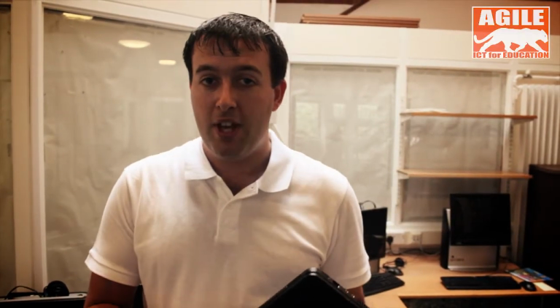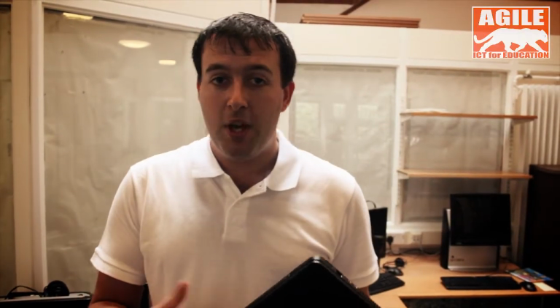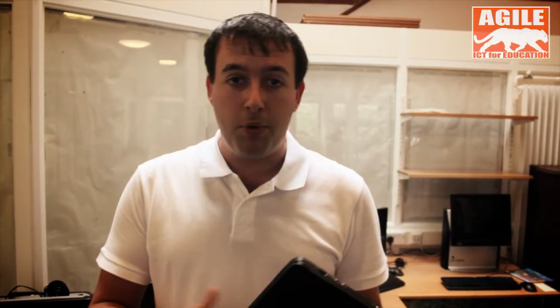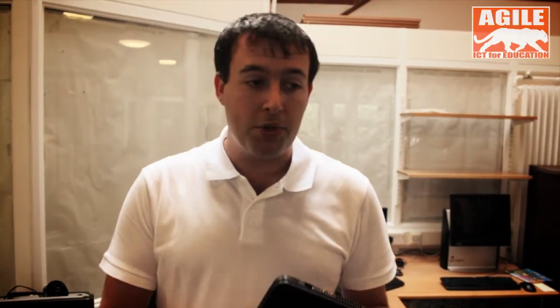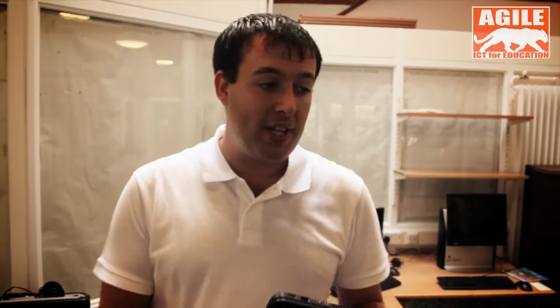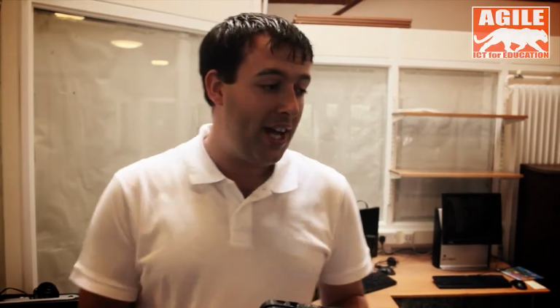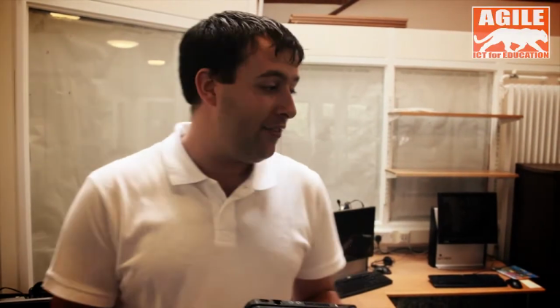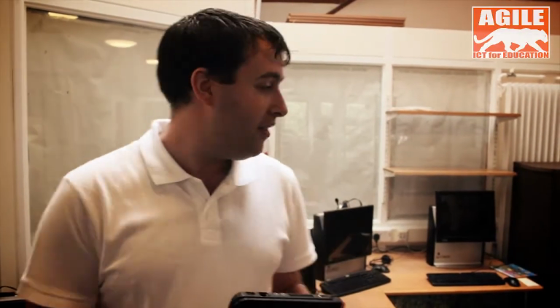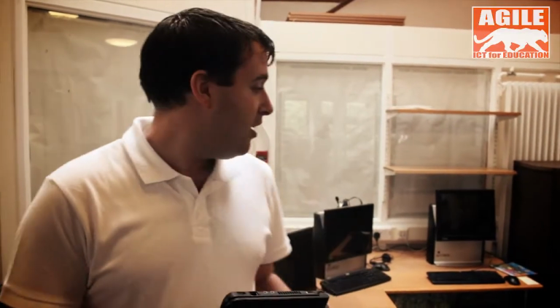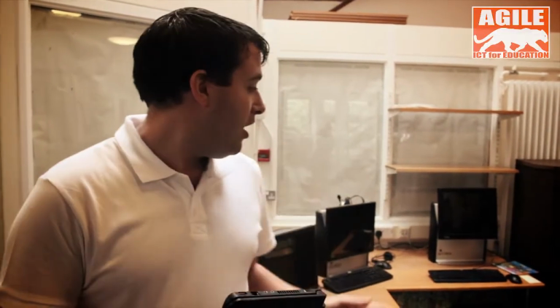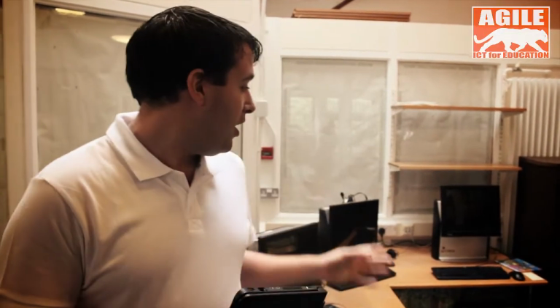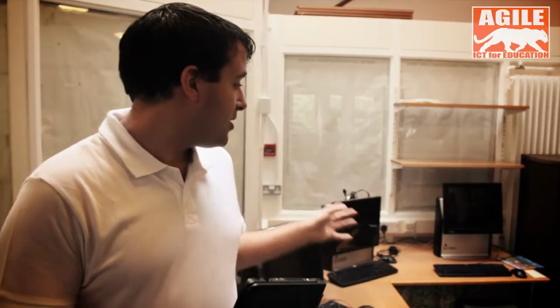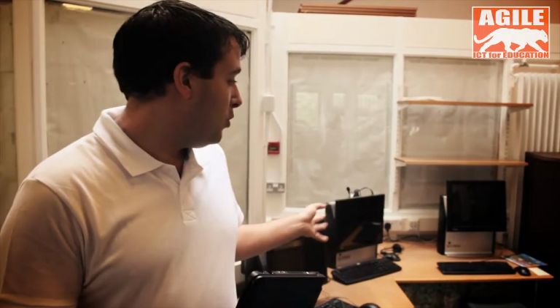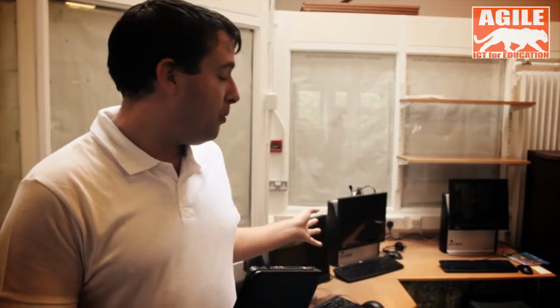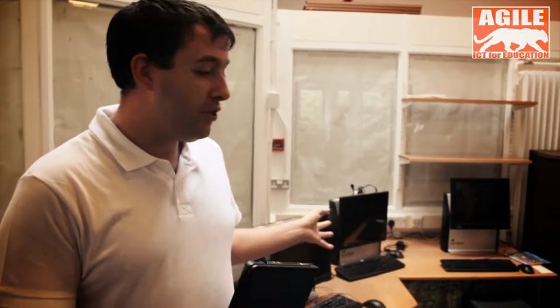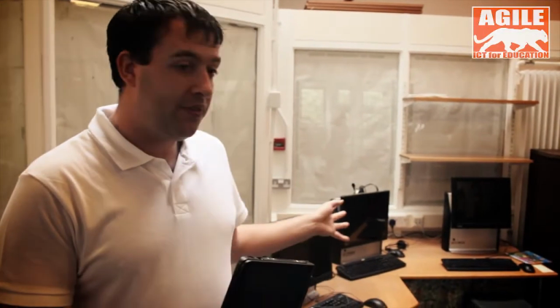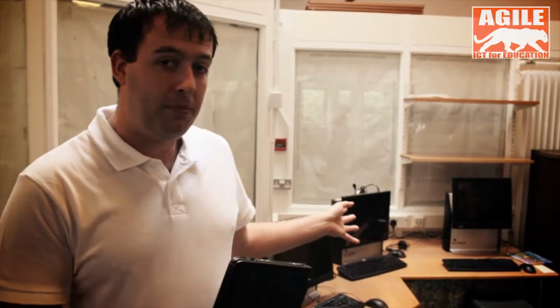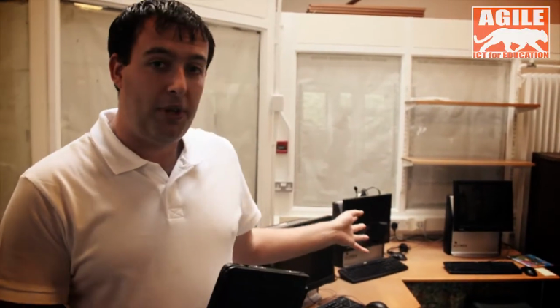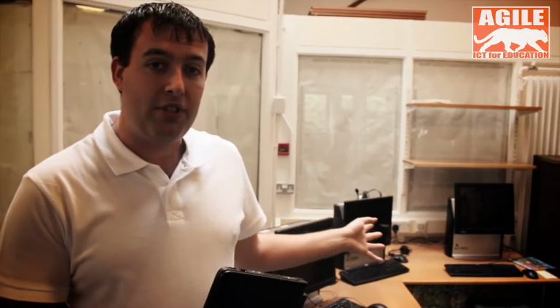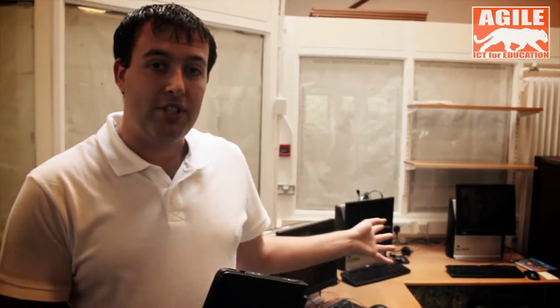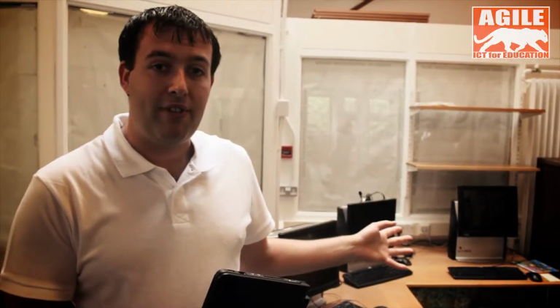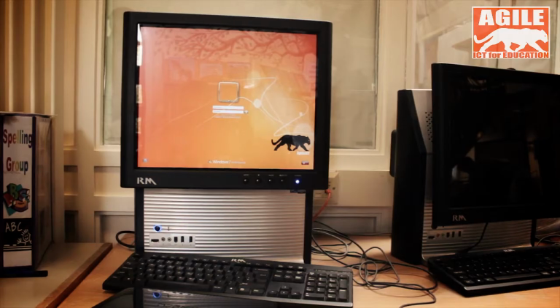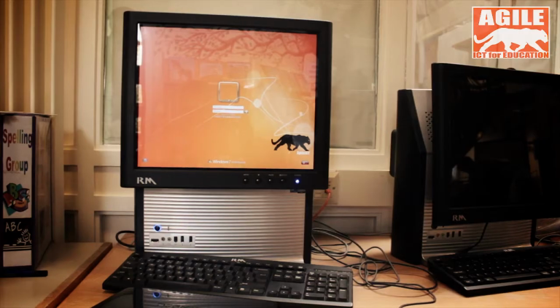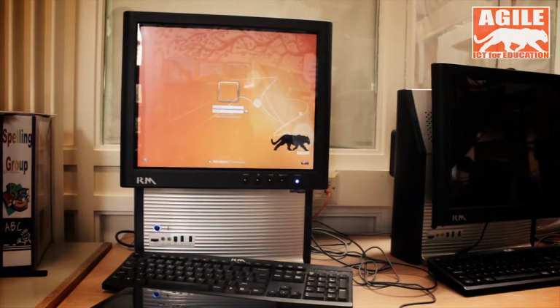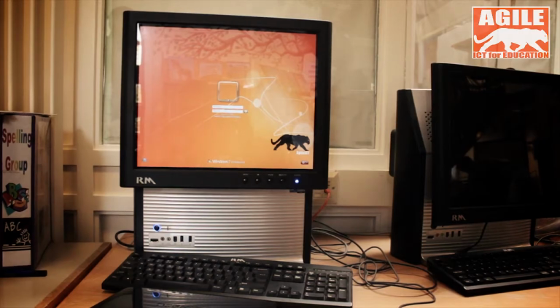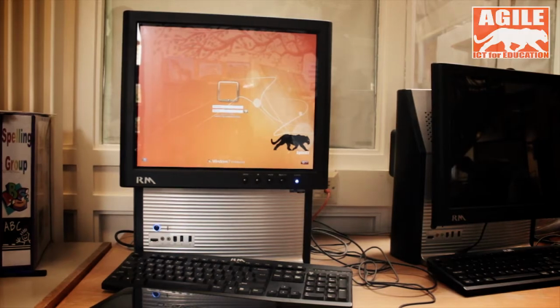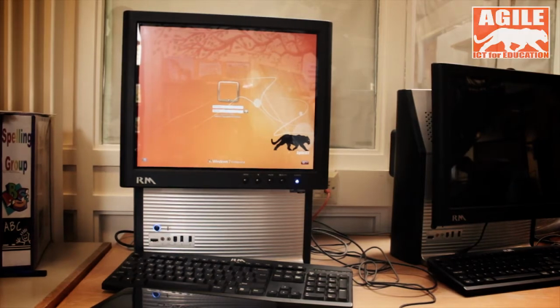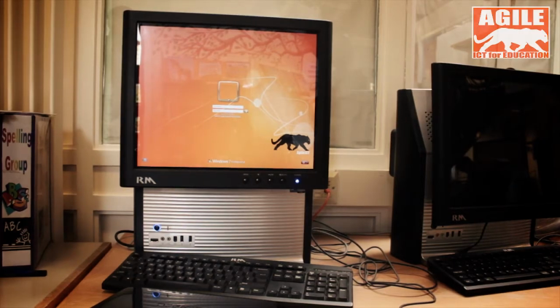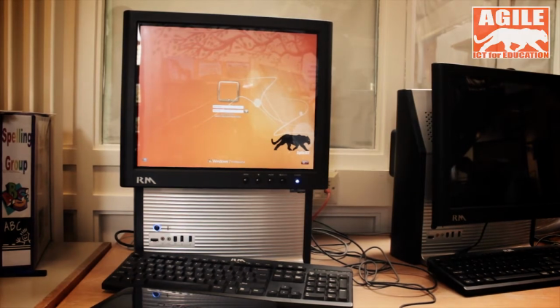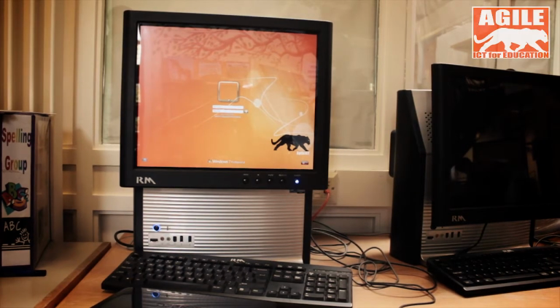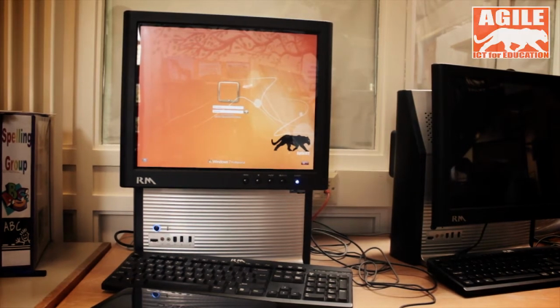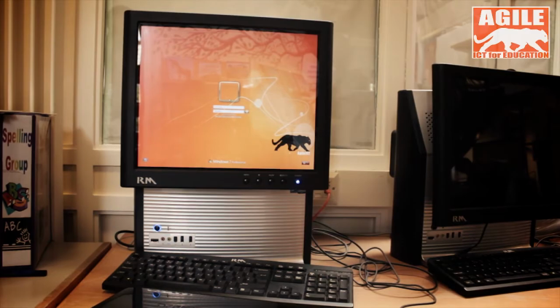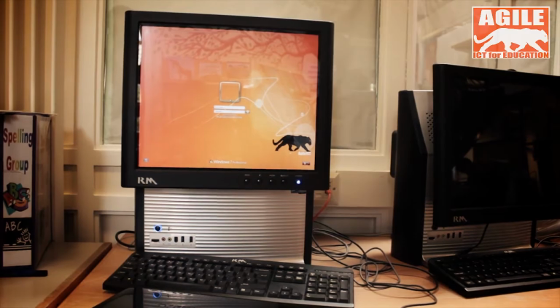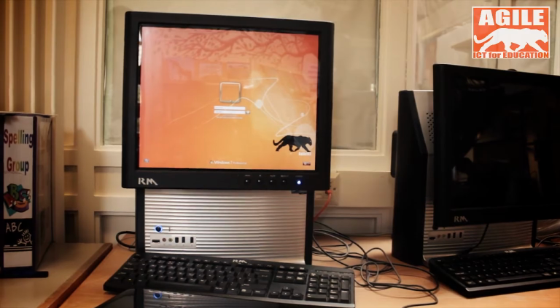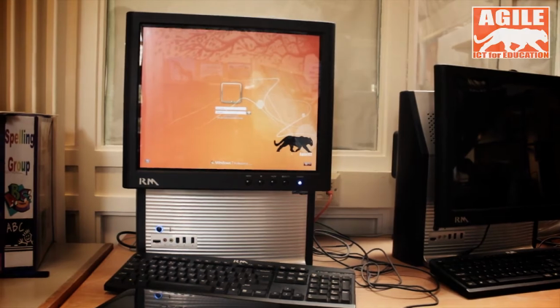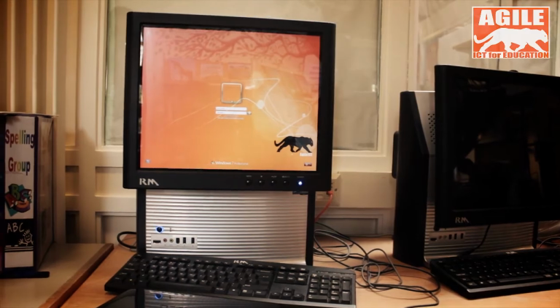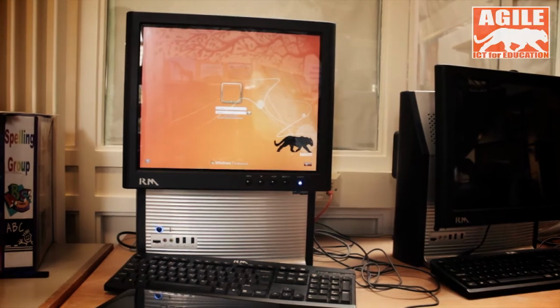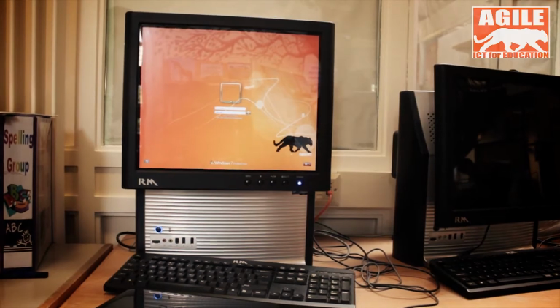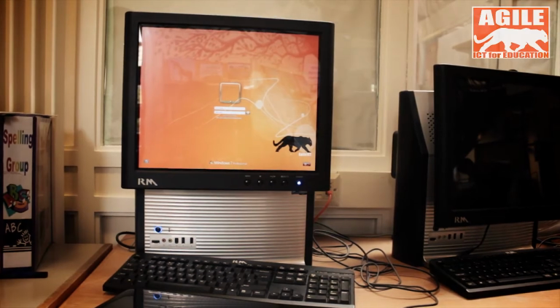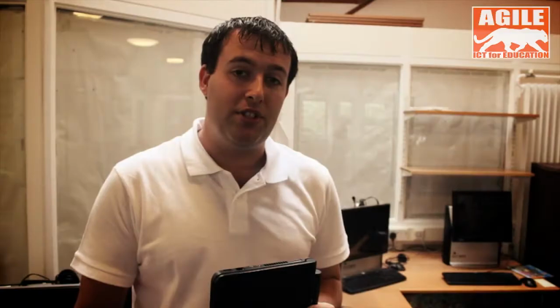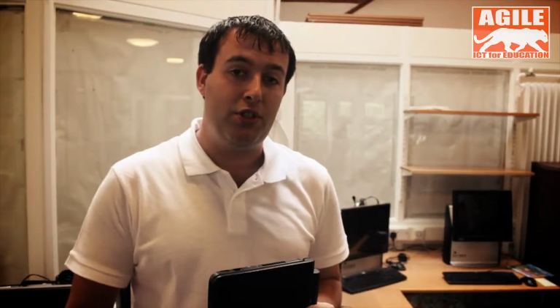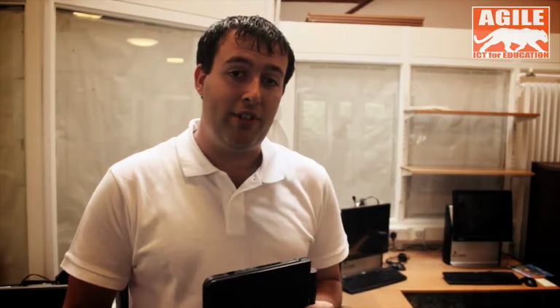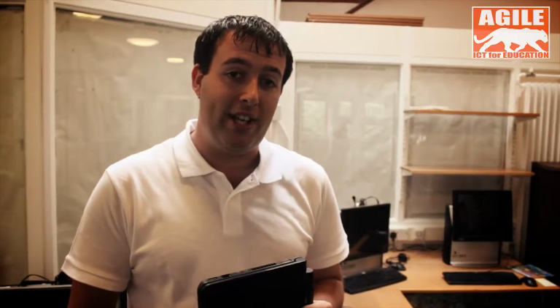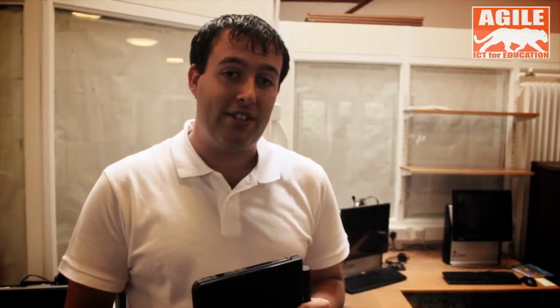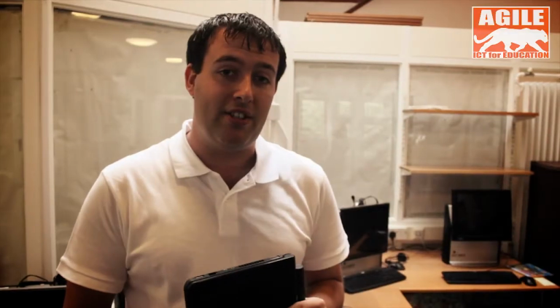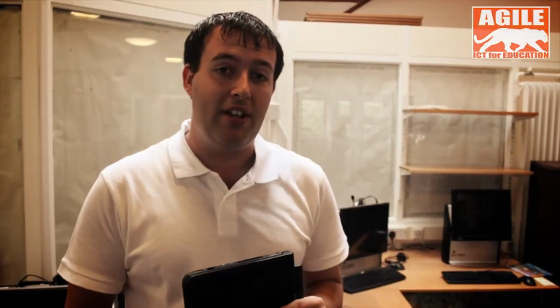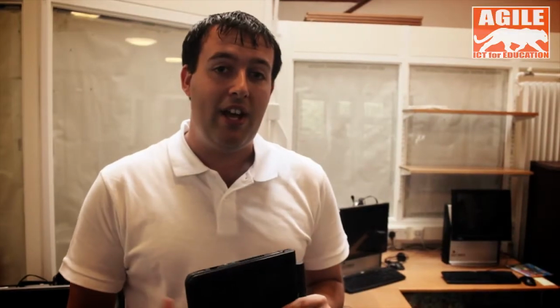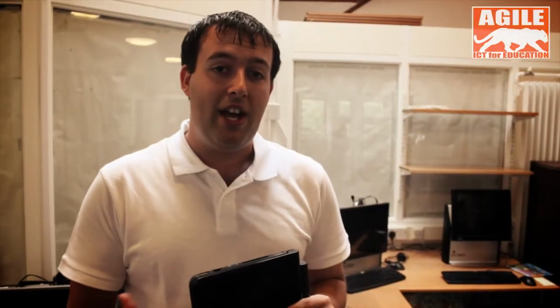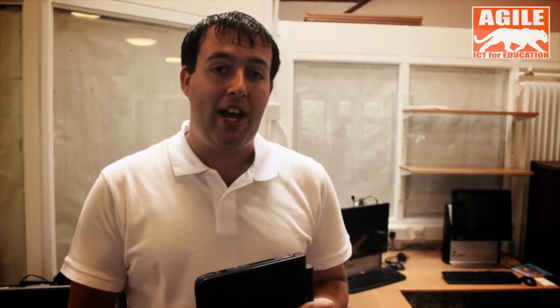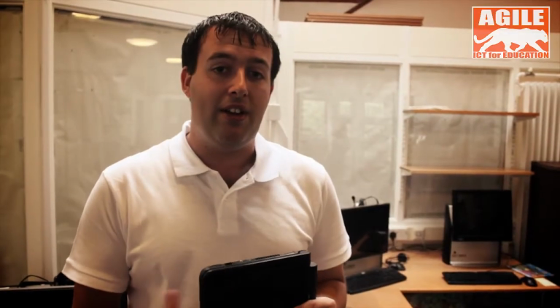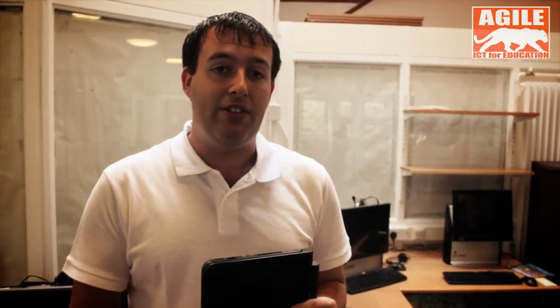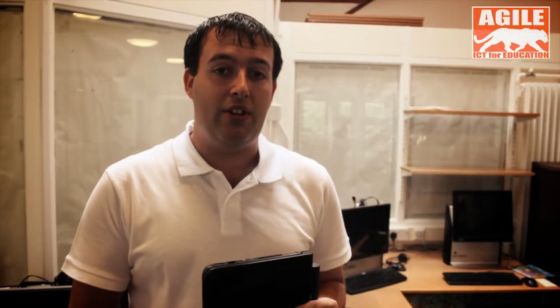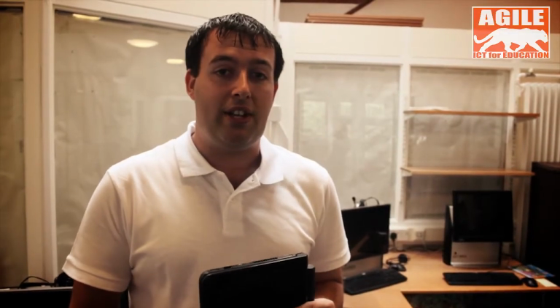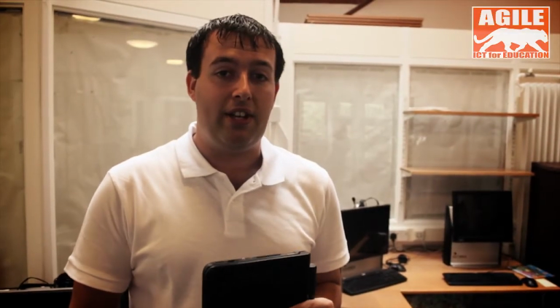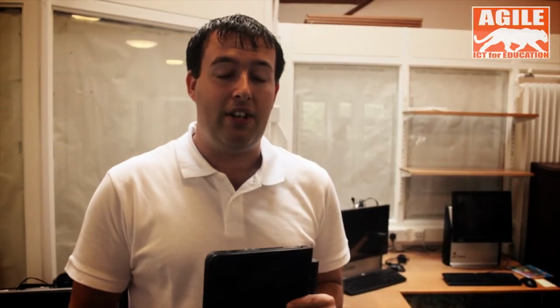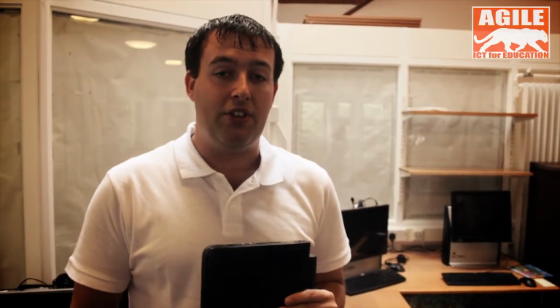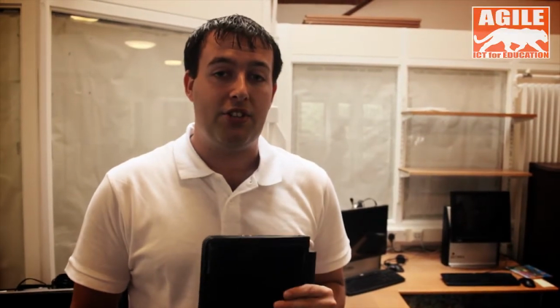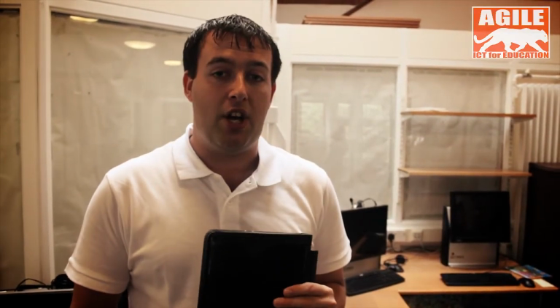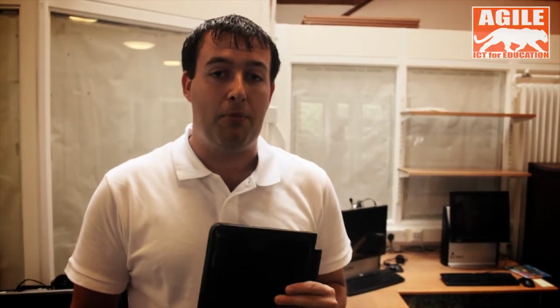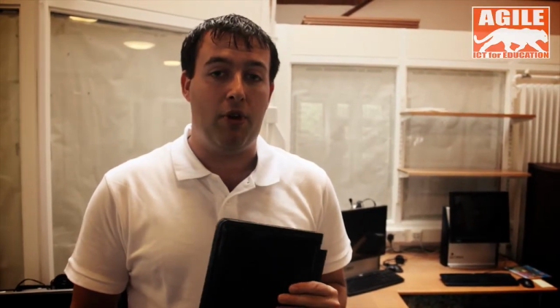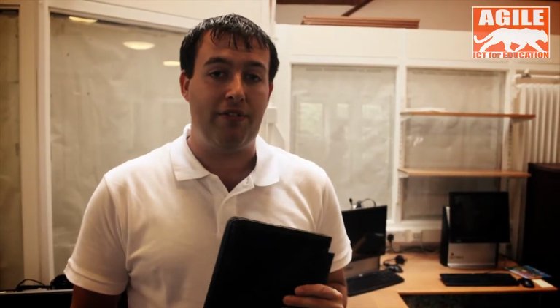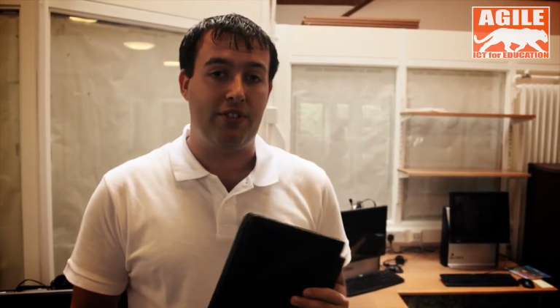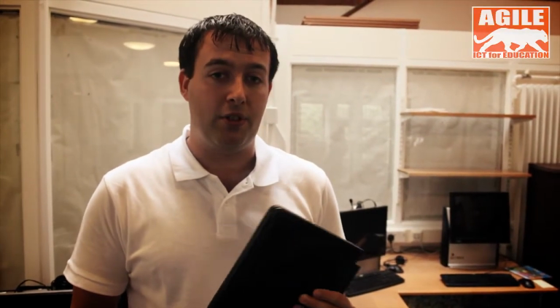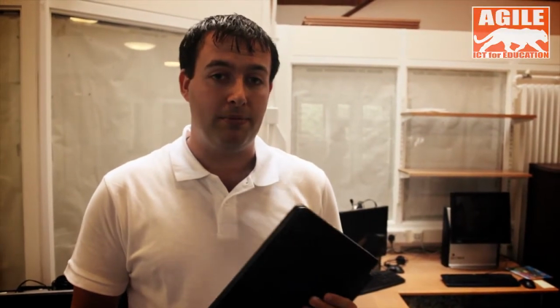We also have small pods of computers around the school so that children can access the computer during lessons and again at lunchtime or after school.